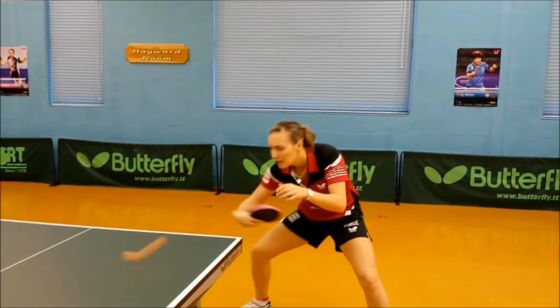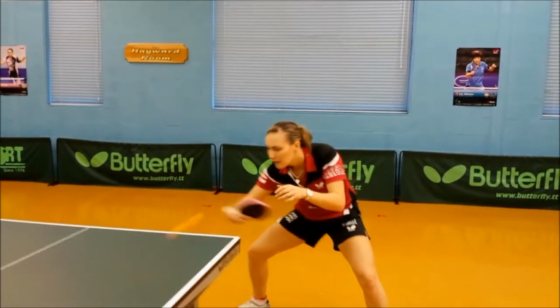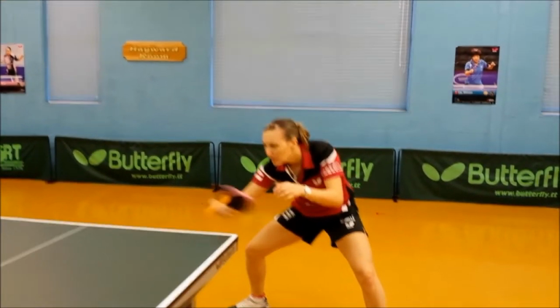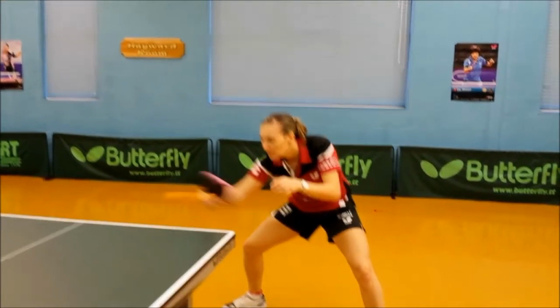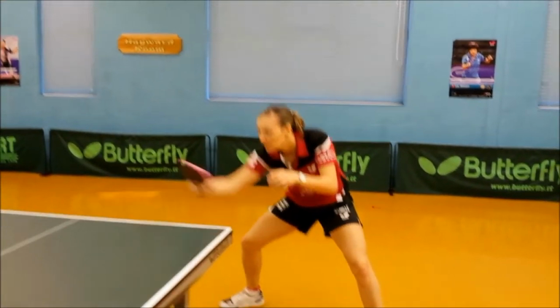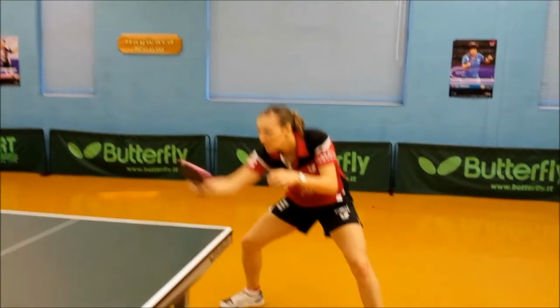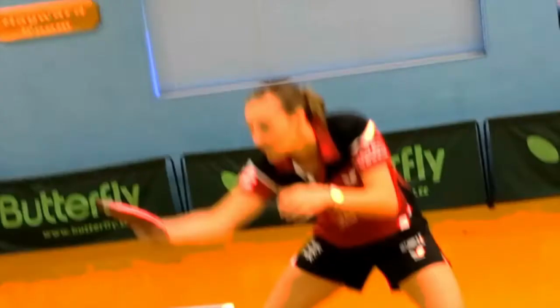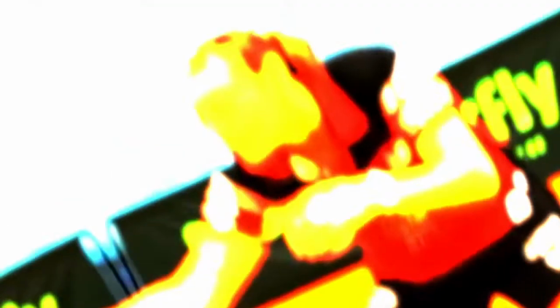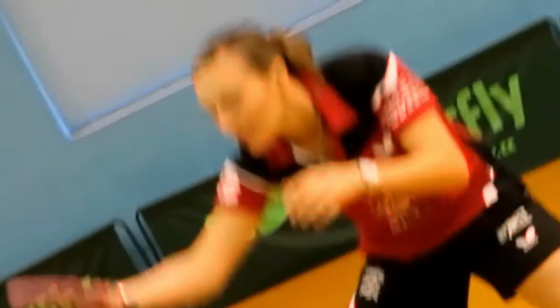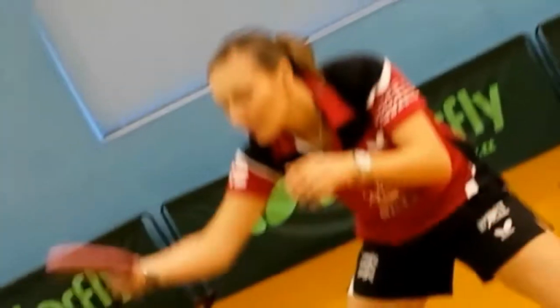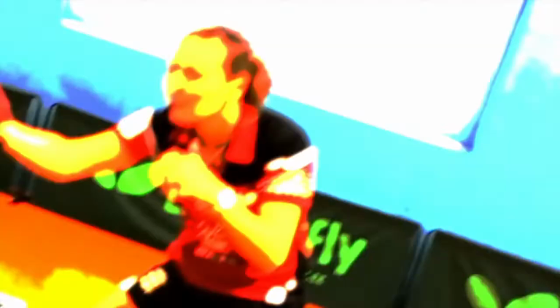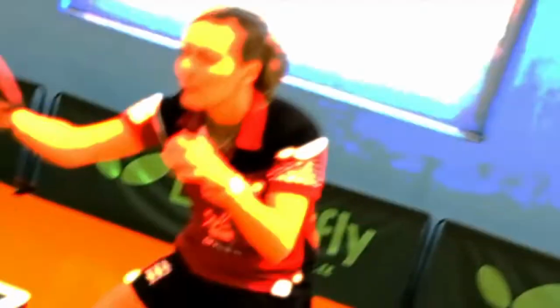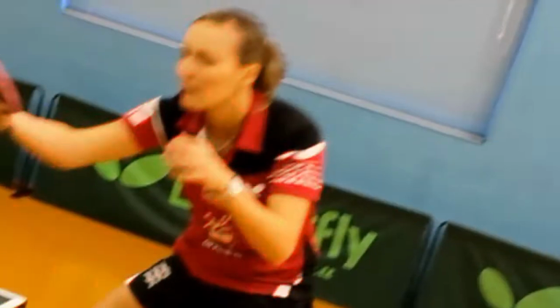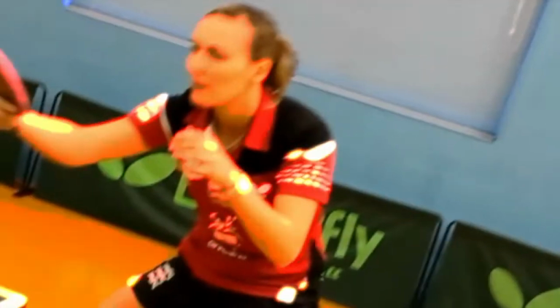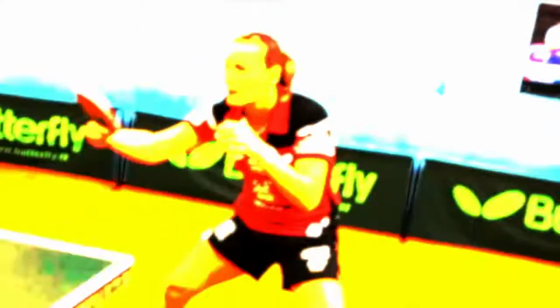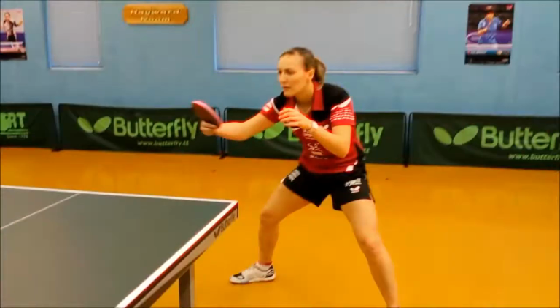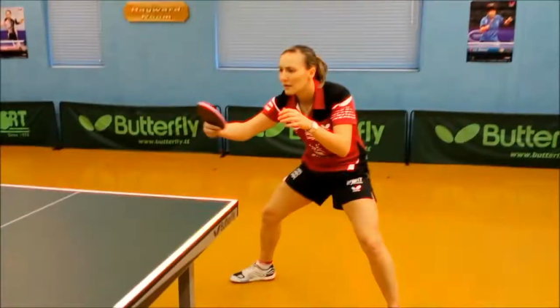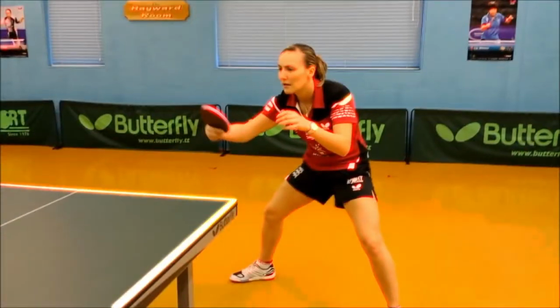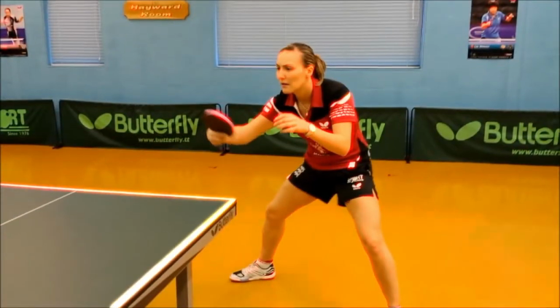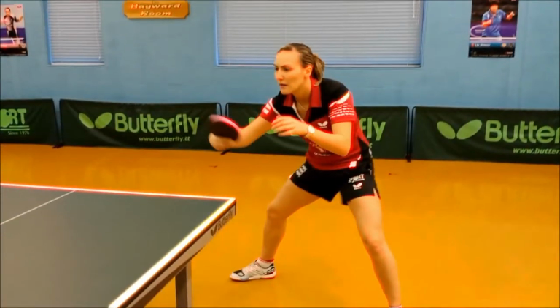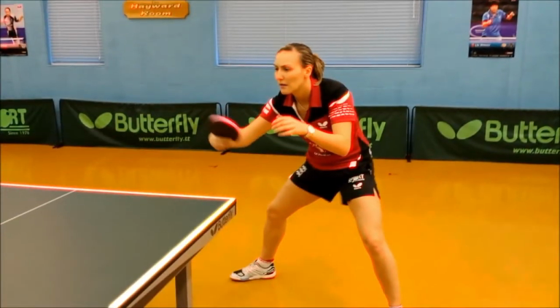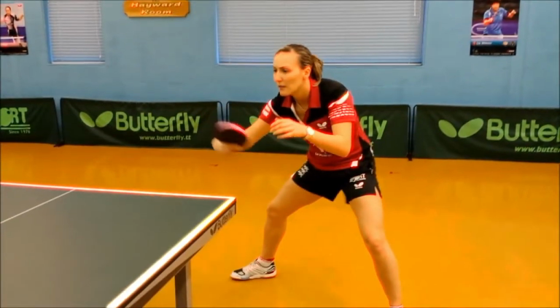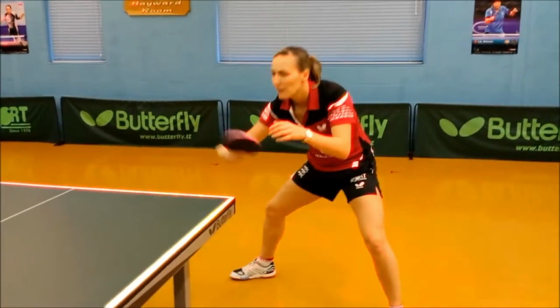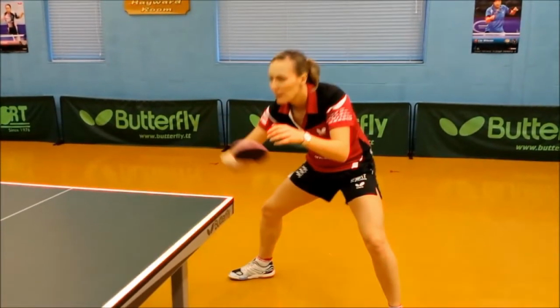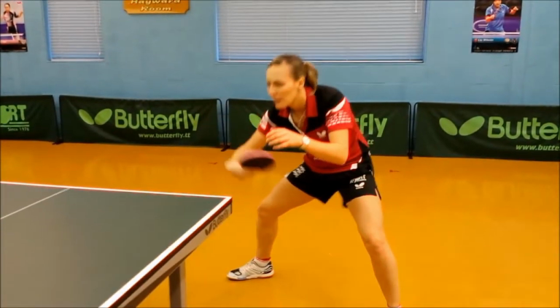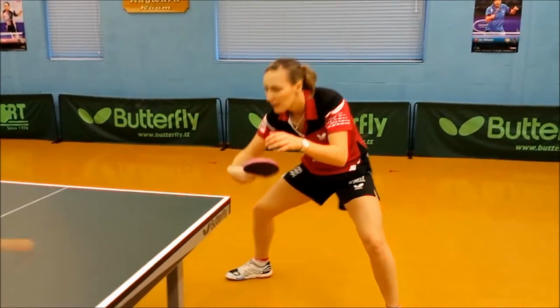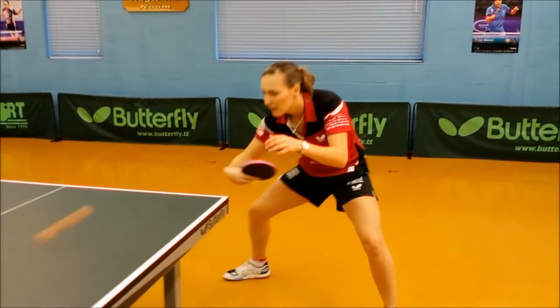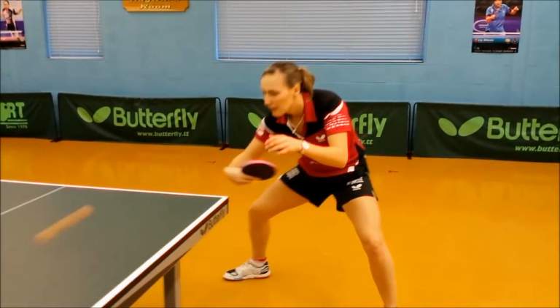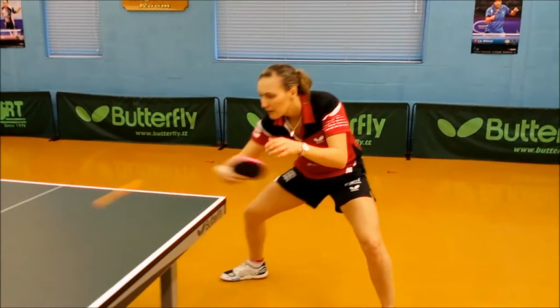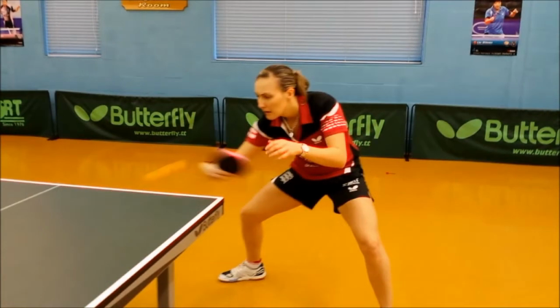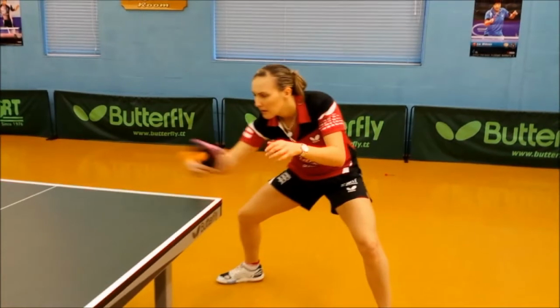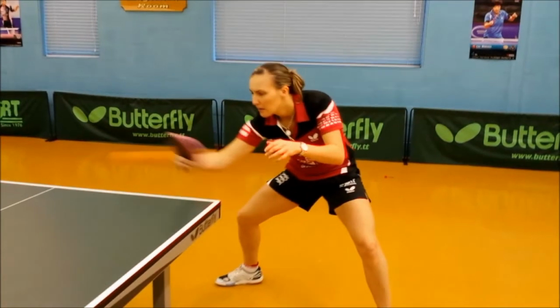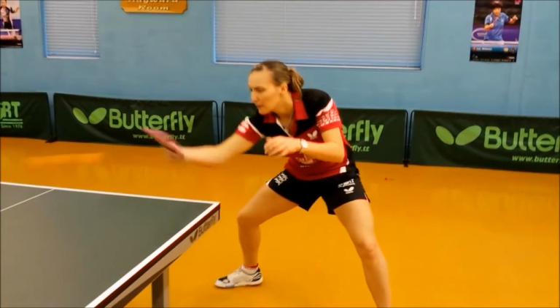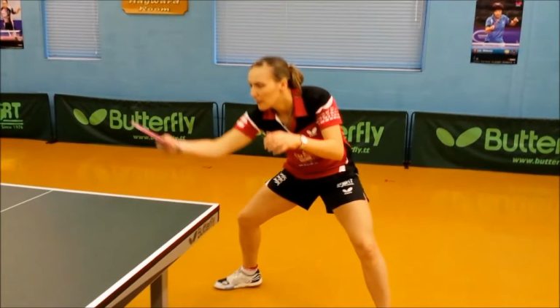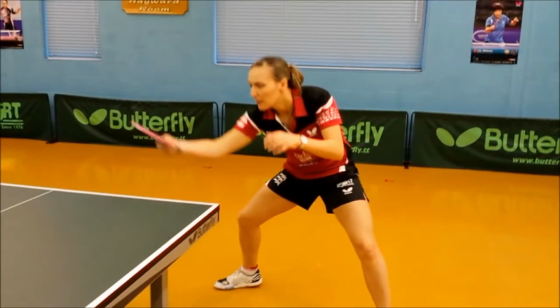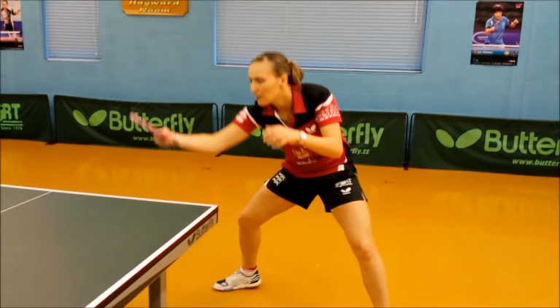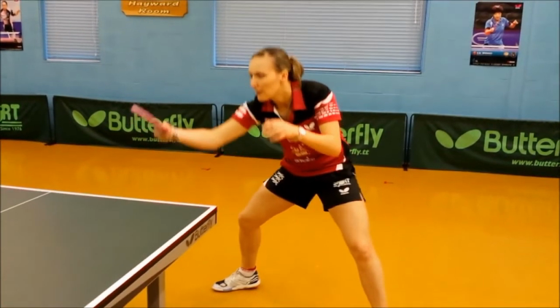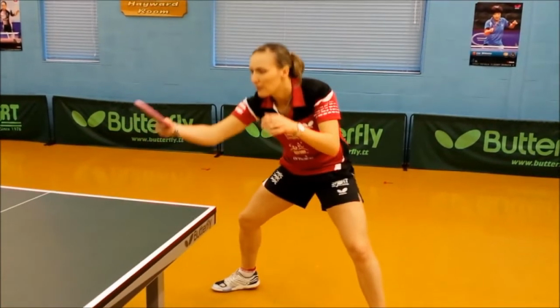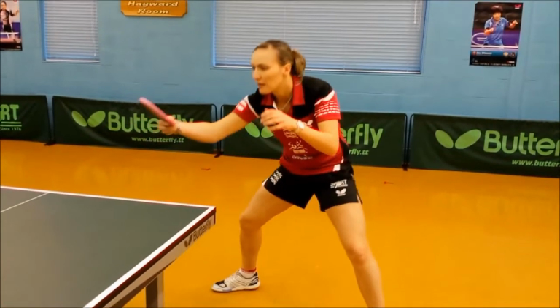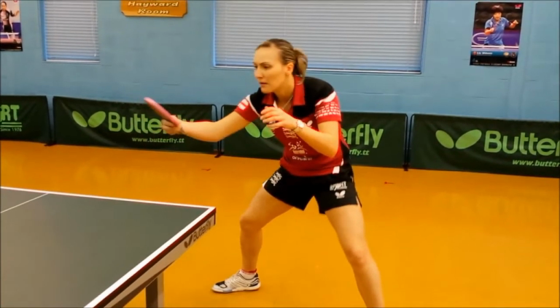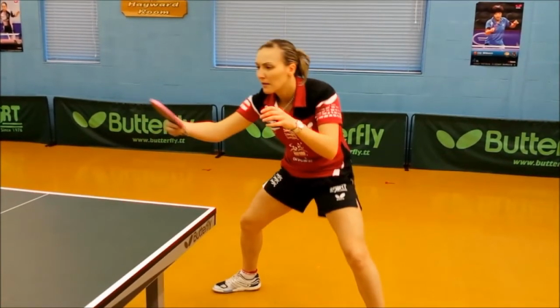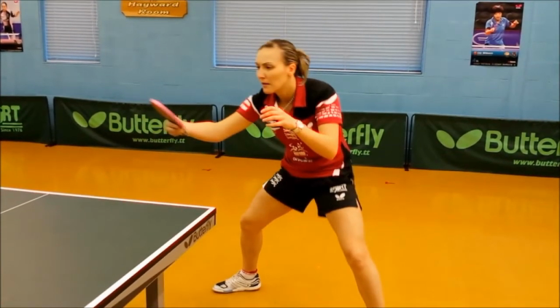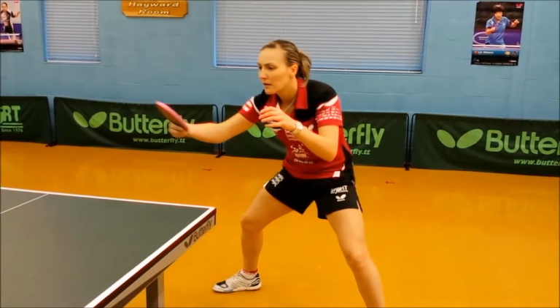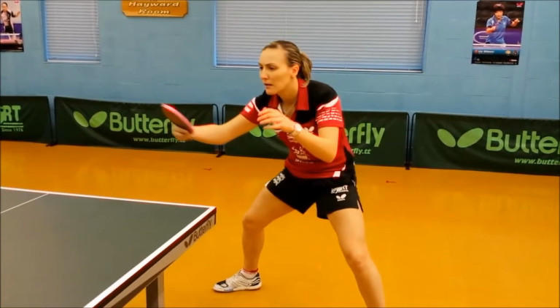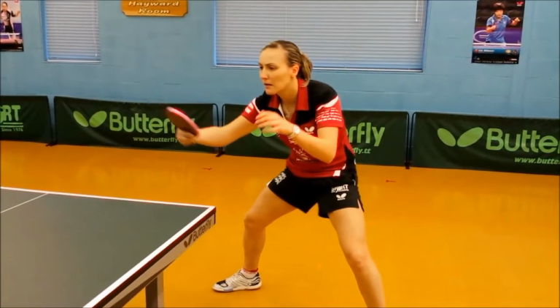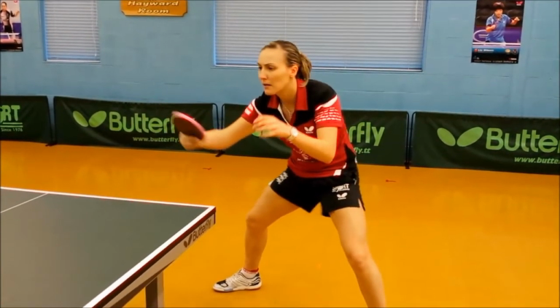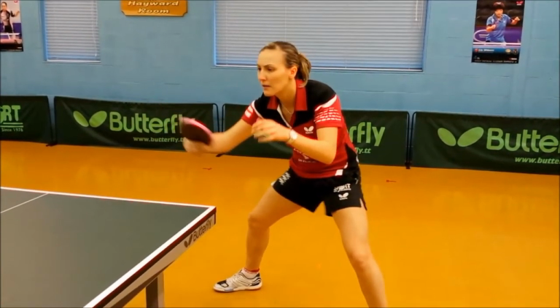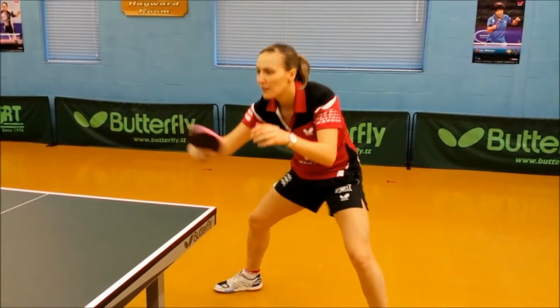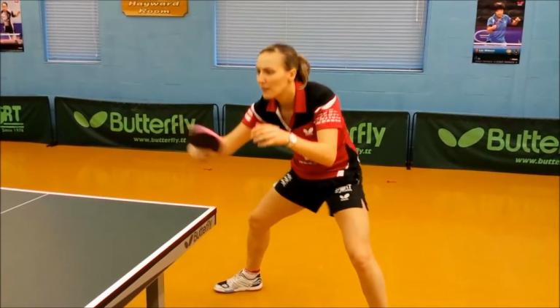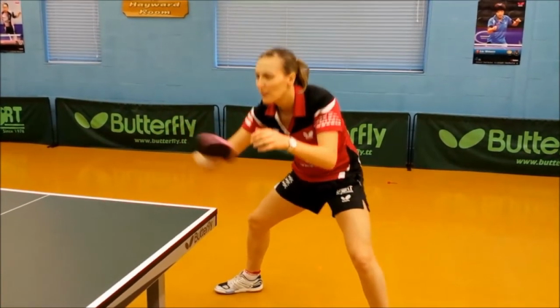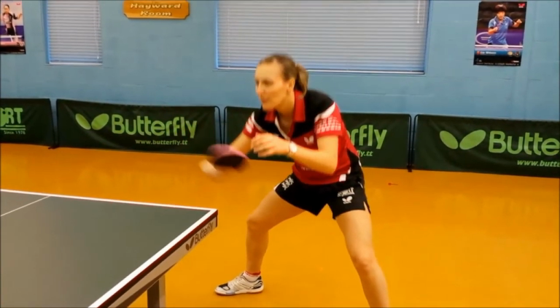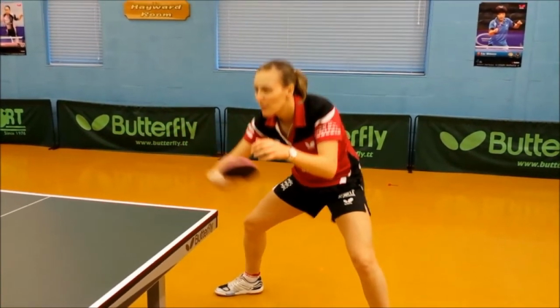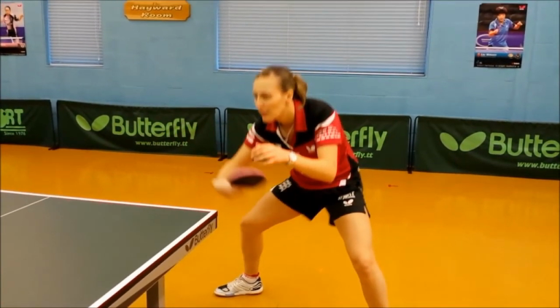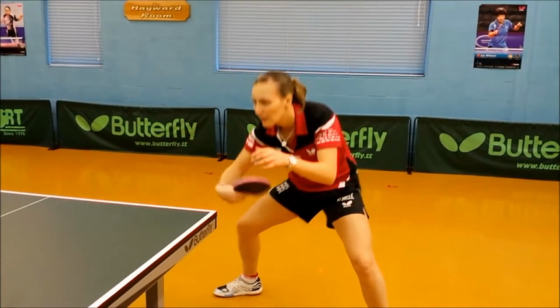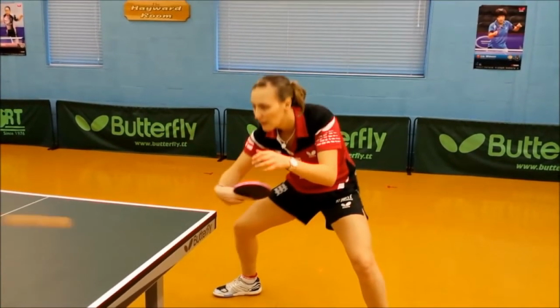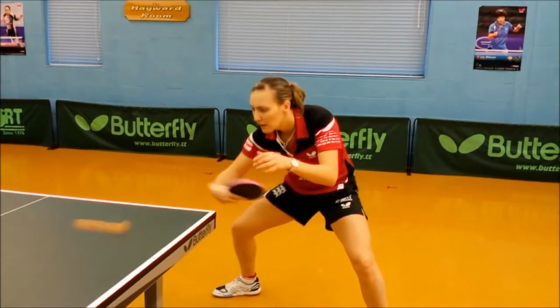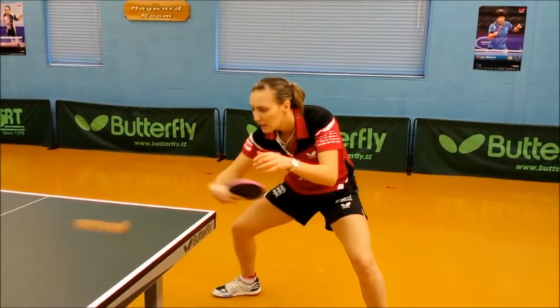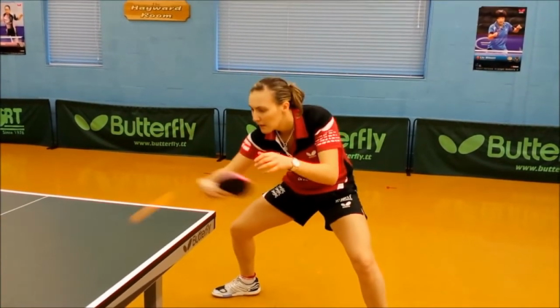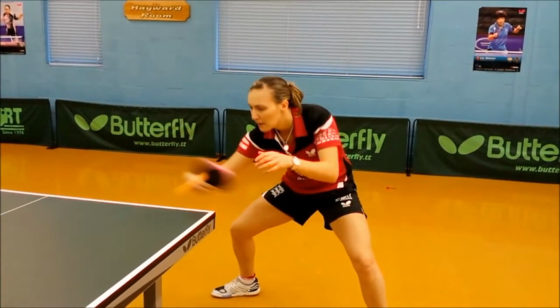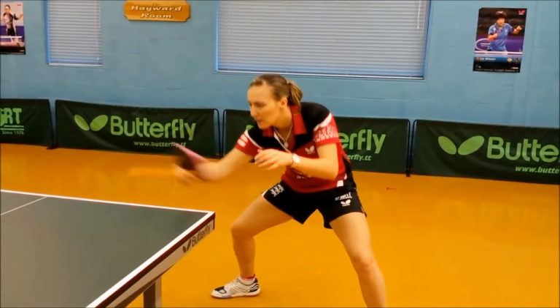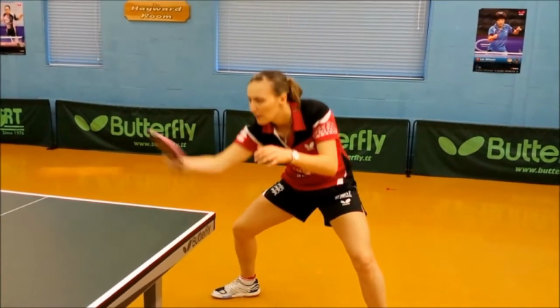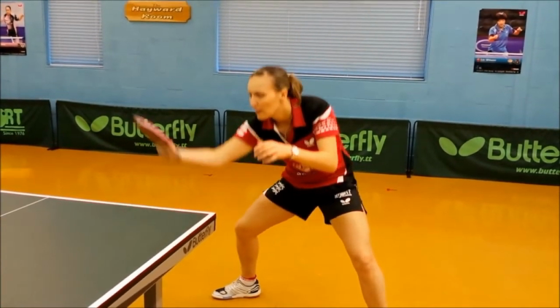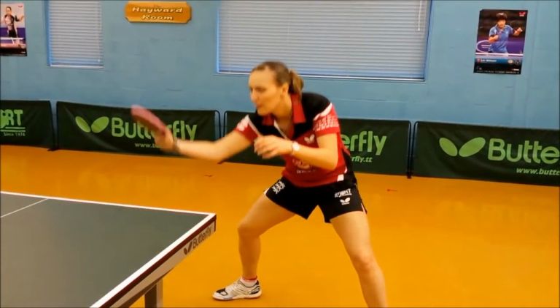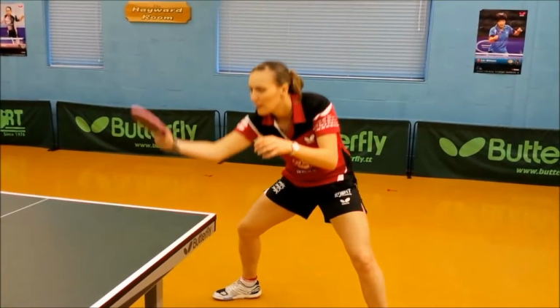Aerobic table tennis is a high energy fitness workout experience that combines the sport of table tennis with the benefit of burning calories.